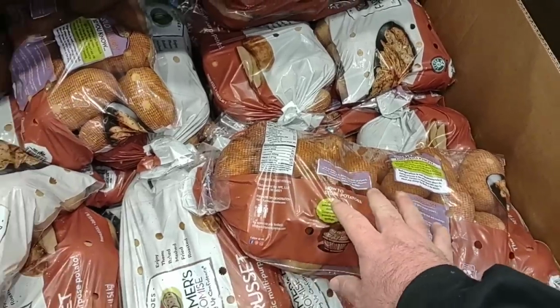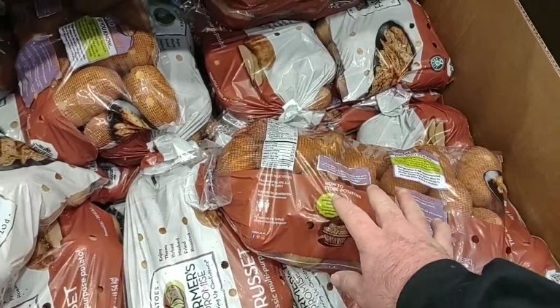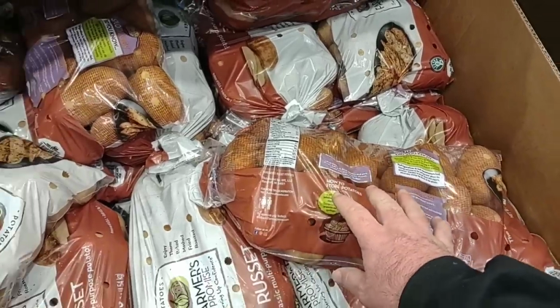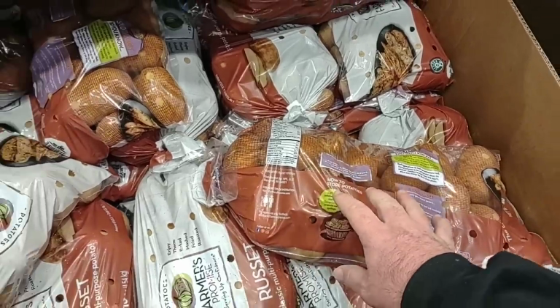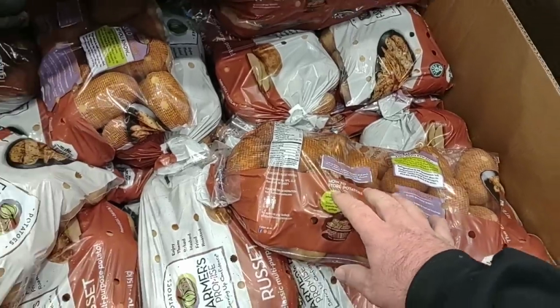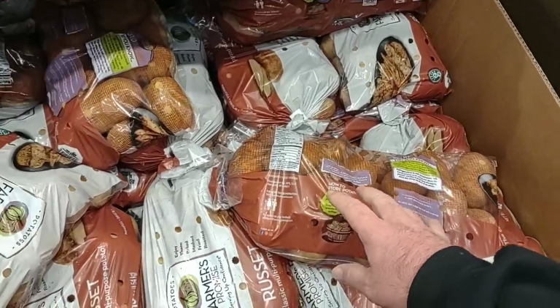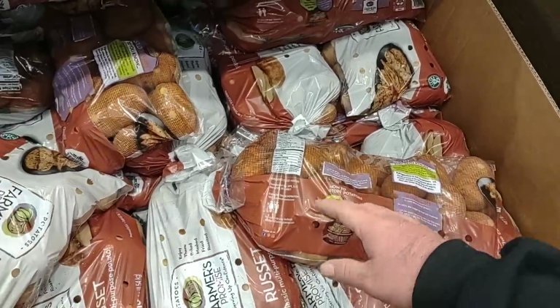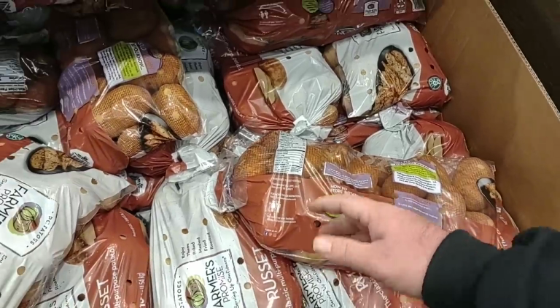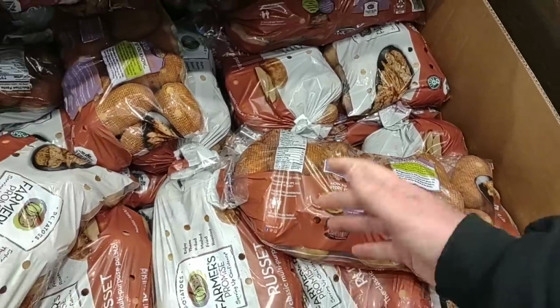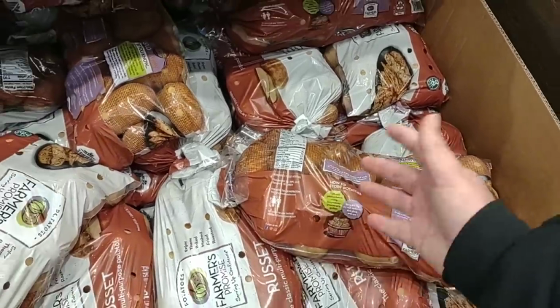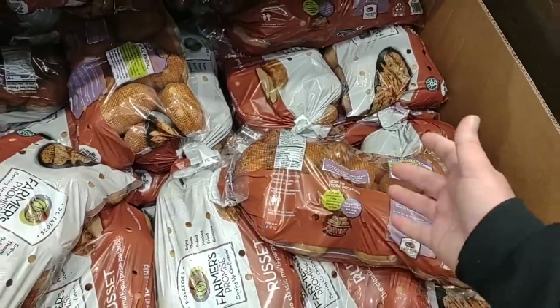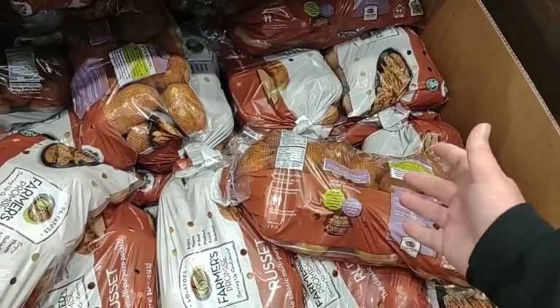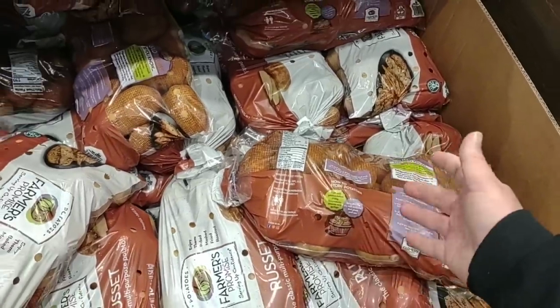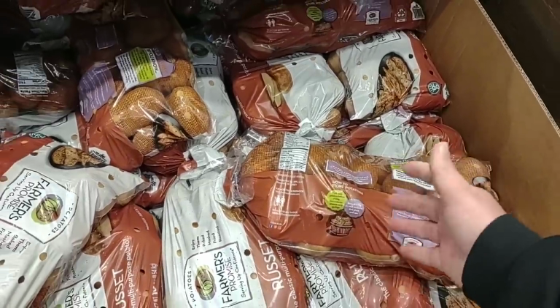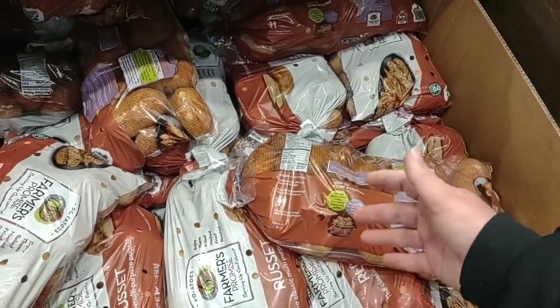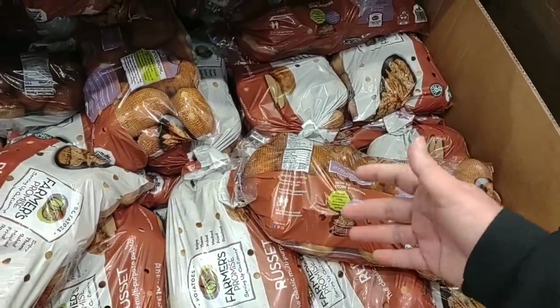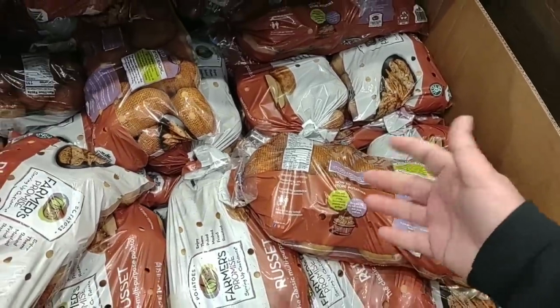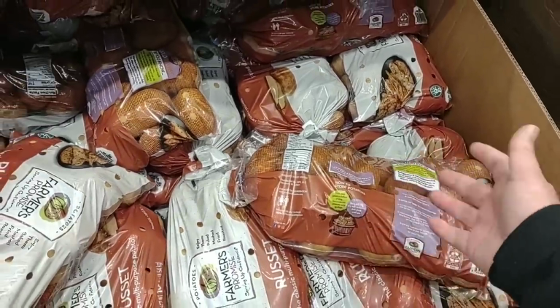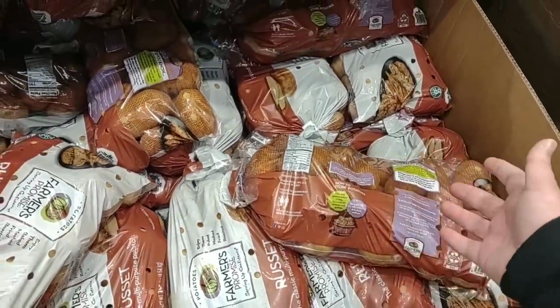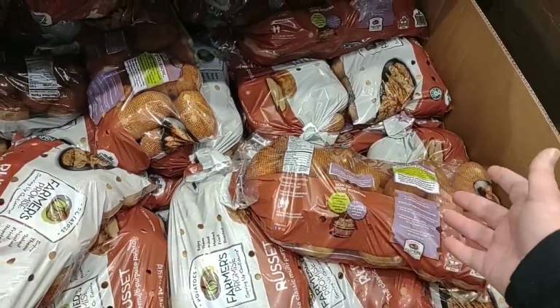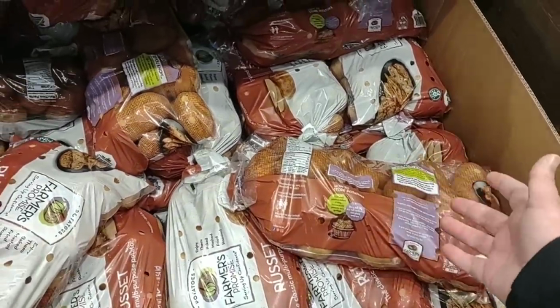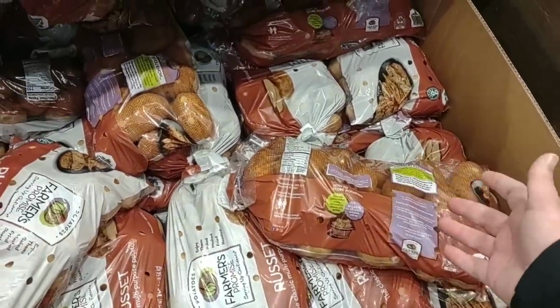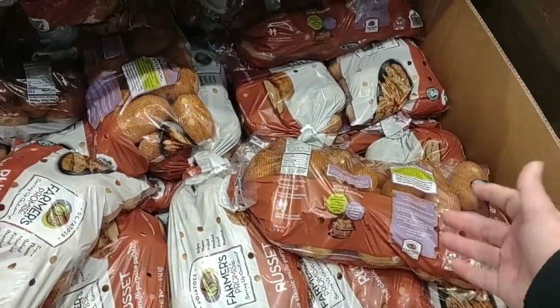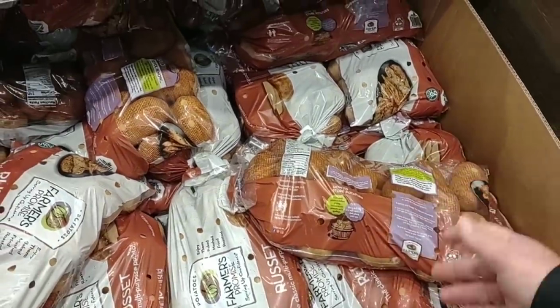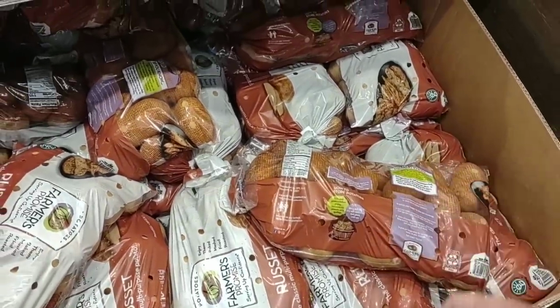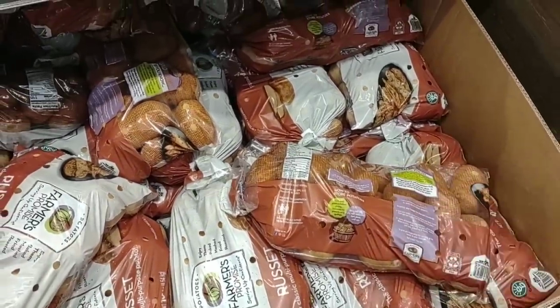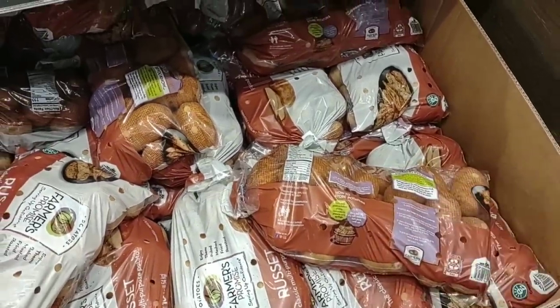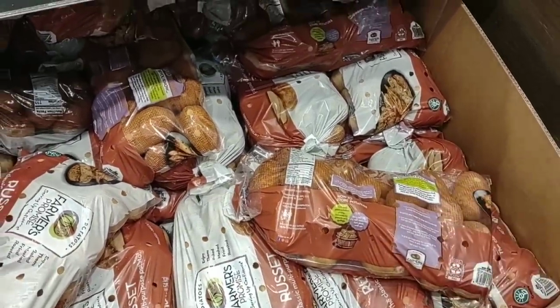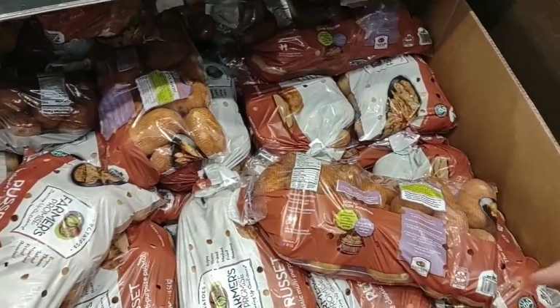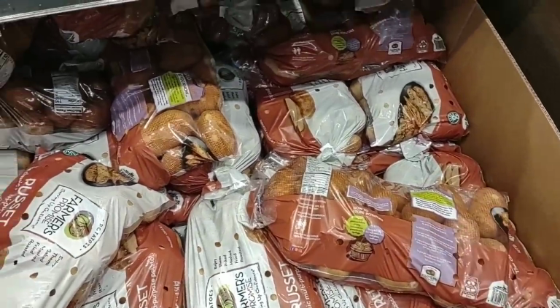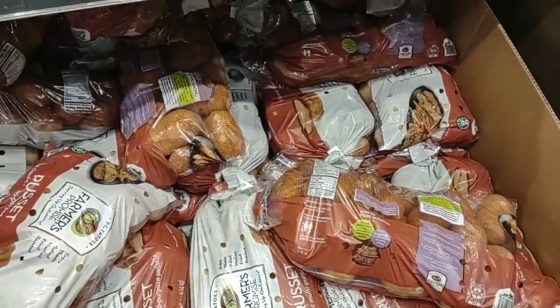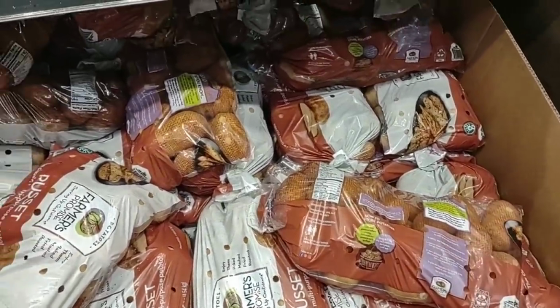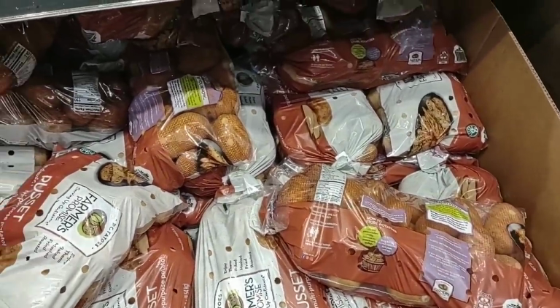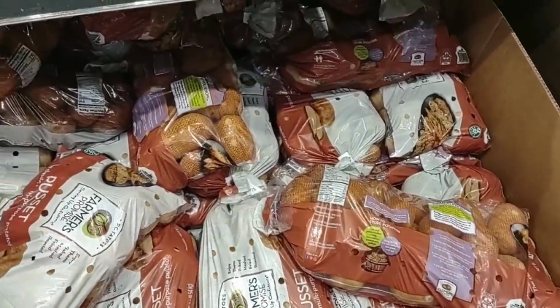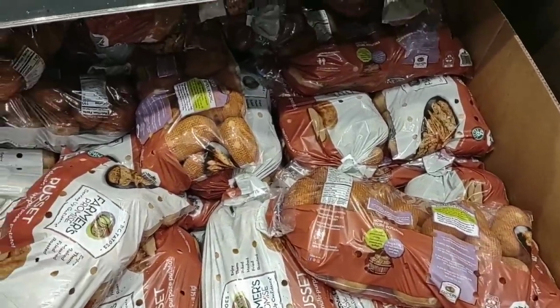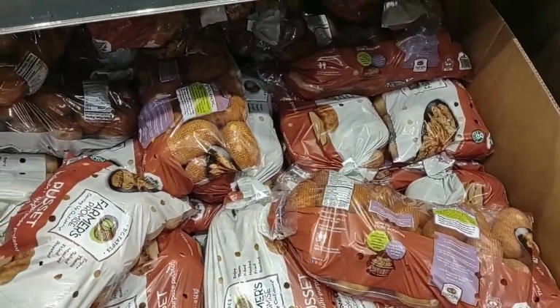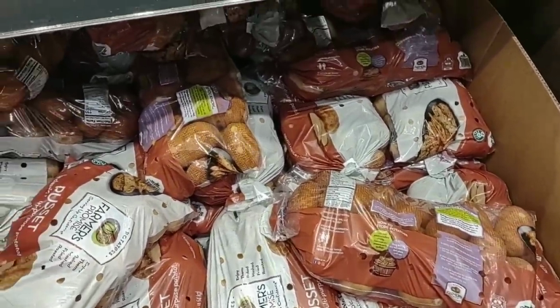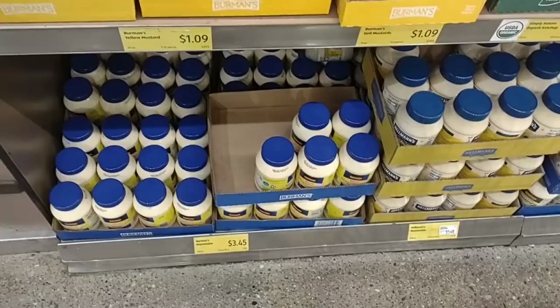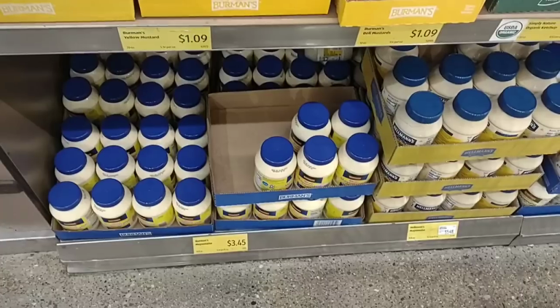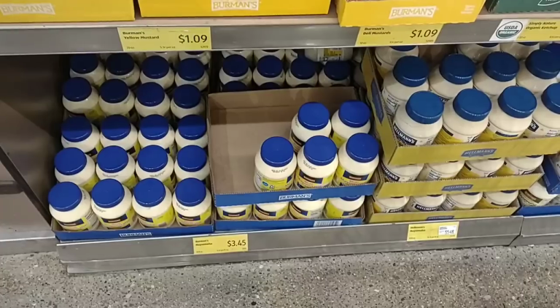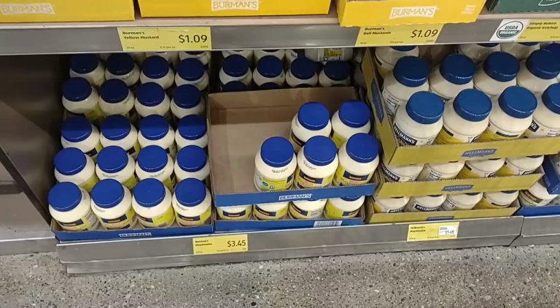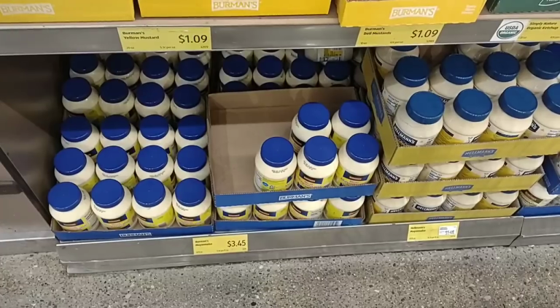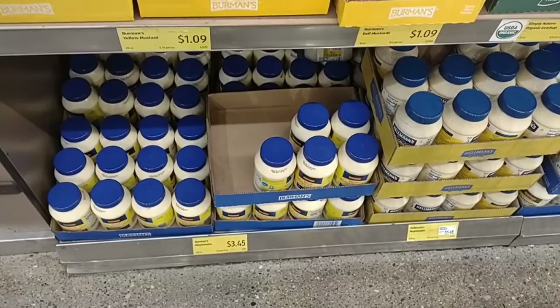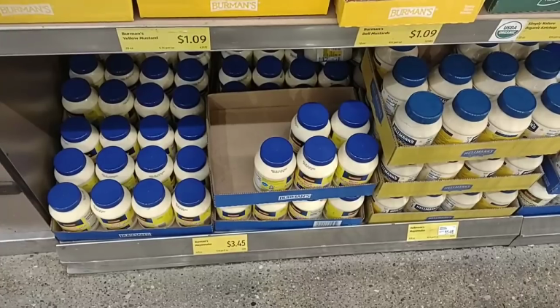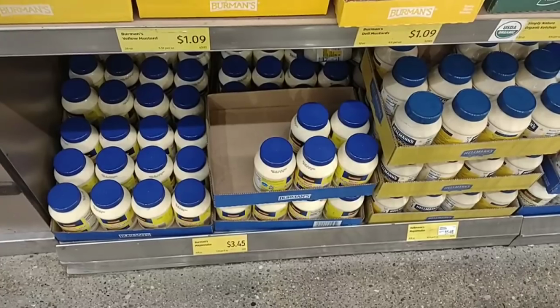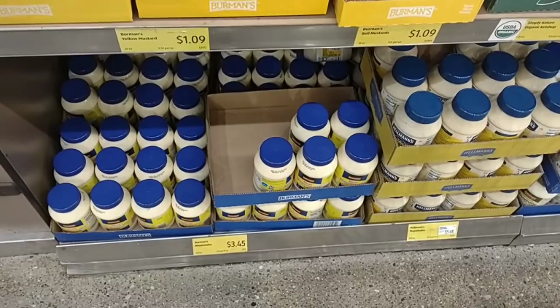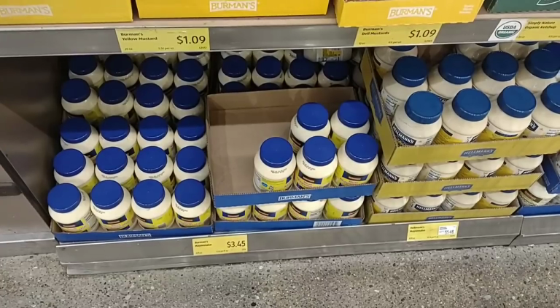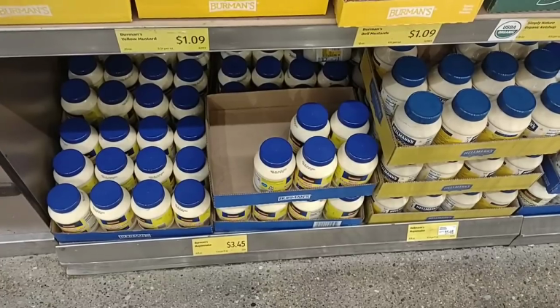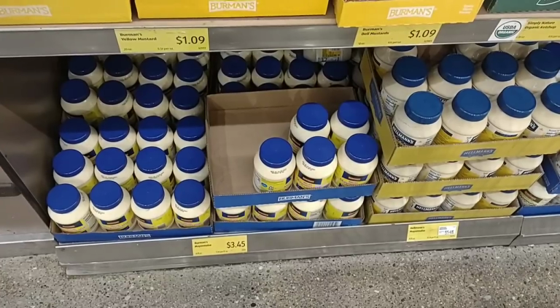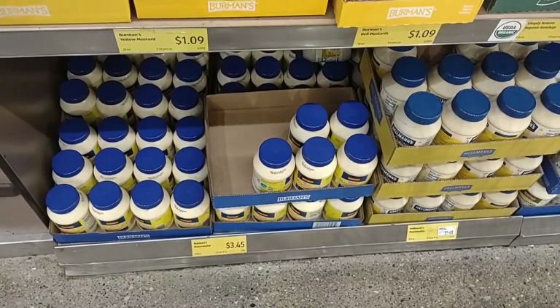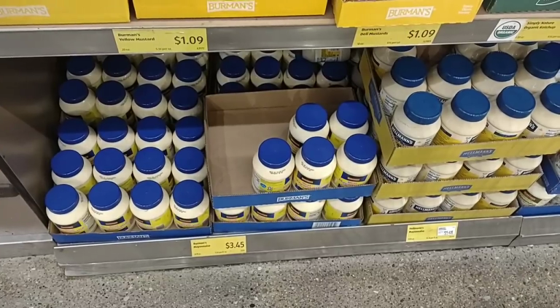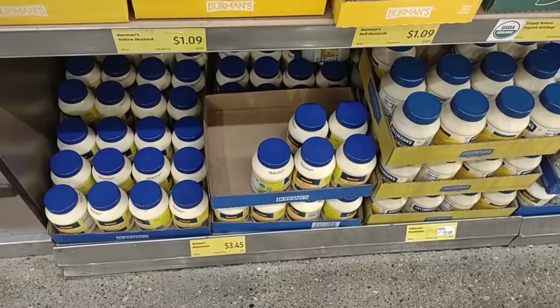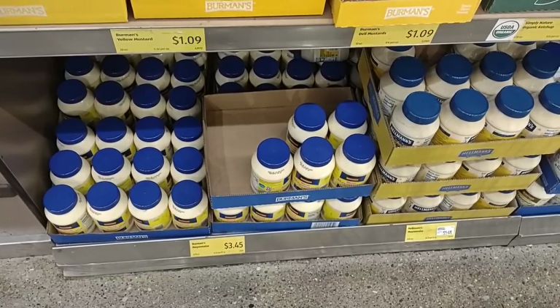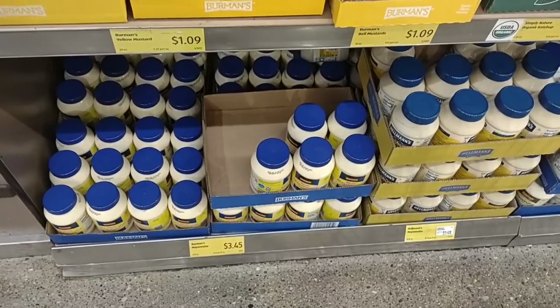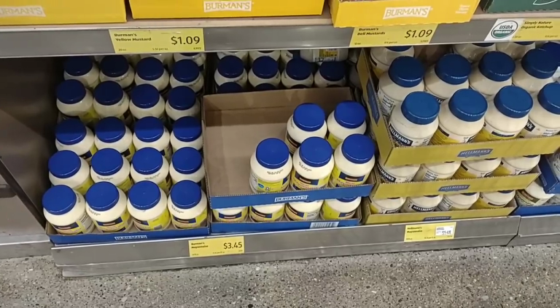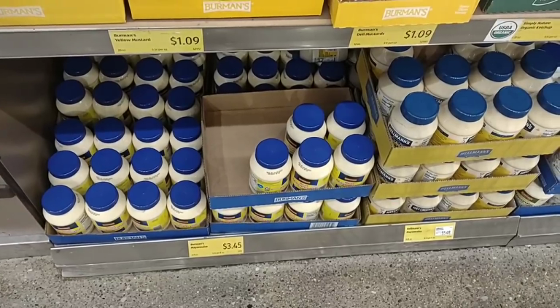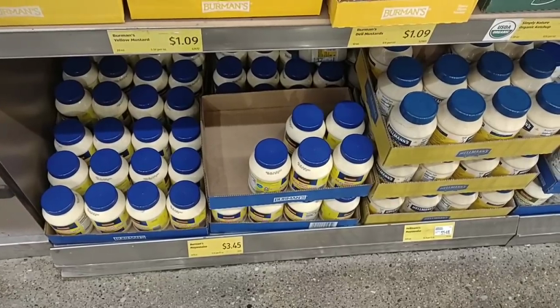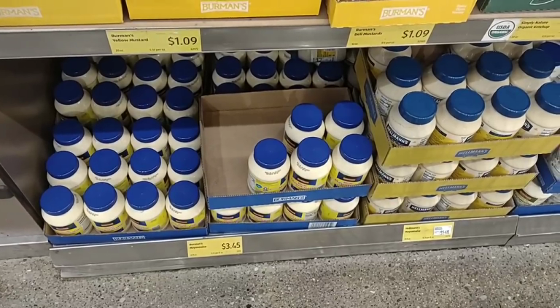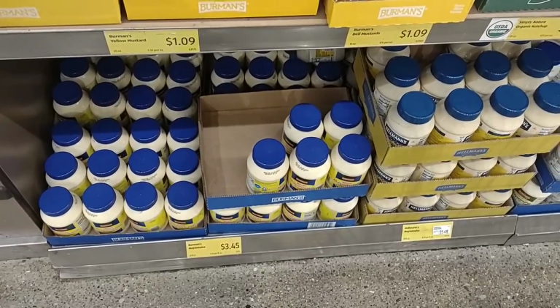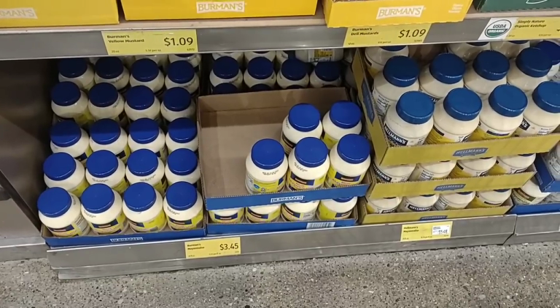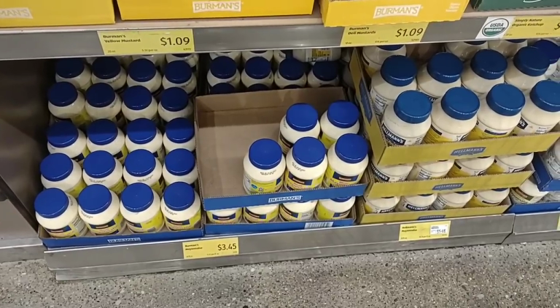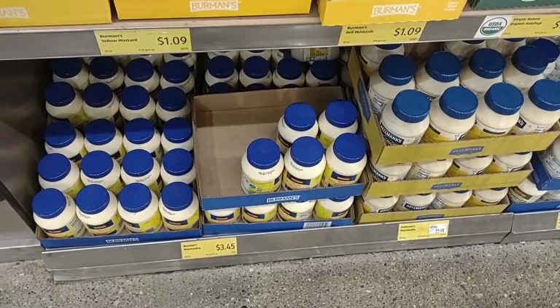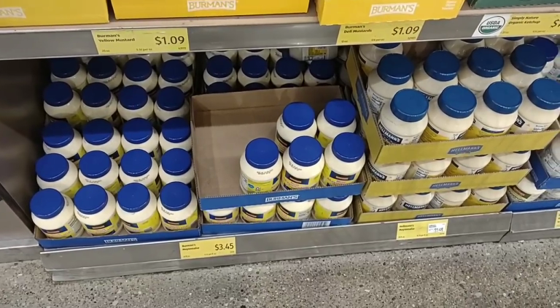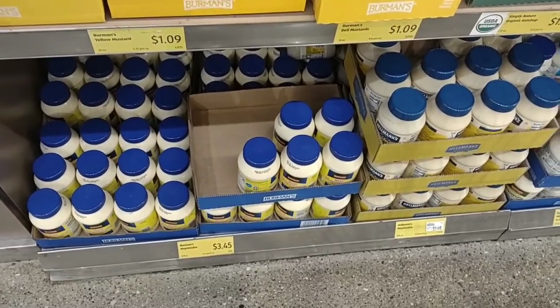Potatoes went back up — 10 pounds of russet potatoes here at $5.29, up from $4.99 the last time we were here, slowly creeping back up. We've also had comments that people don't like the opaque bags because you can't see the potatoes — I agree, you really have to look through and try to check as many as you can to avoid a bad batch.